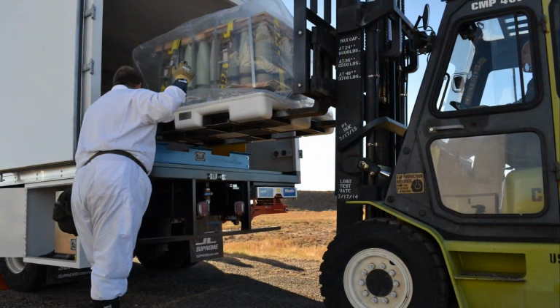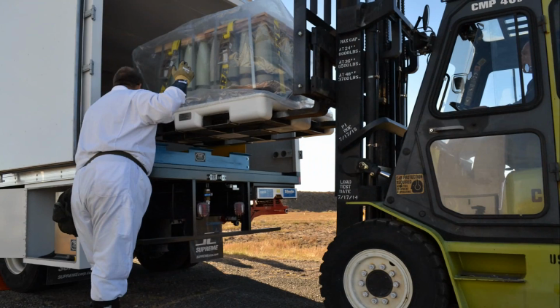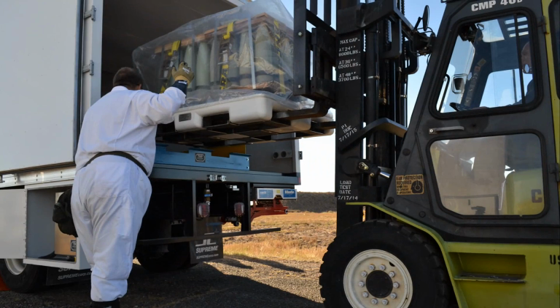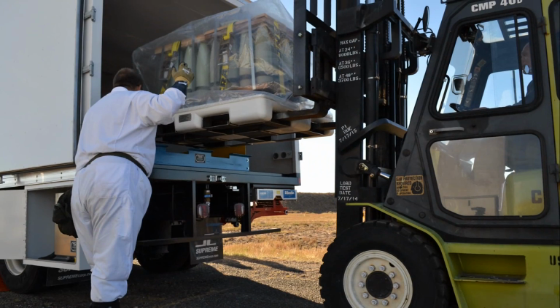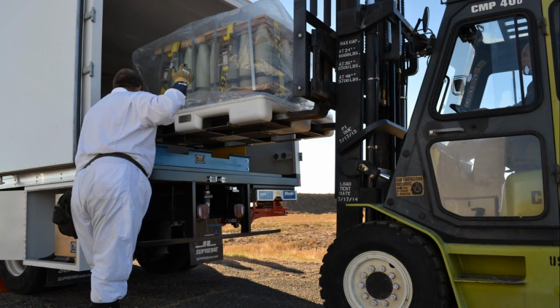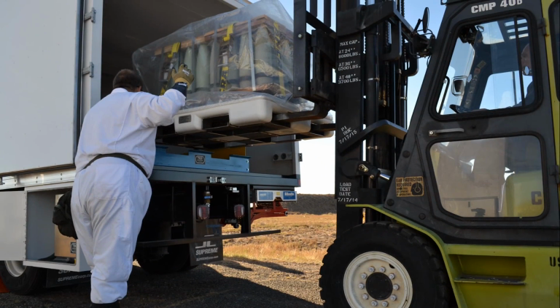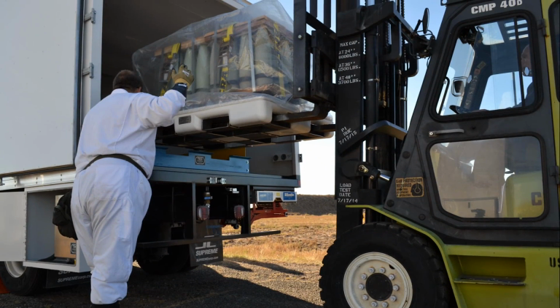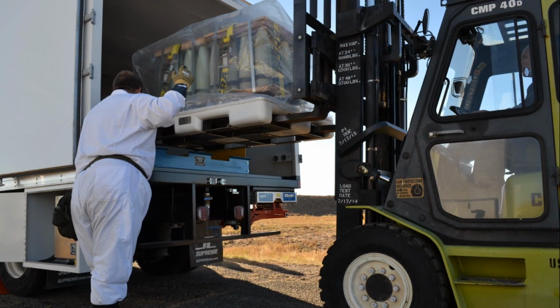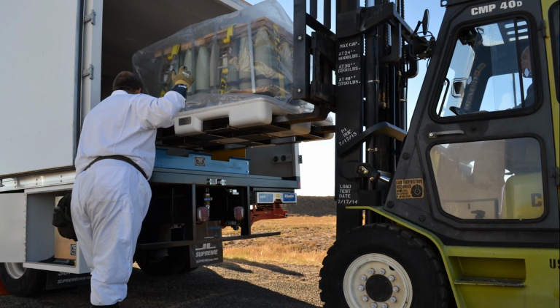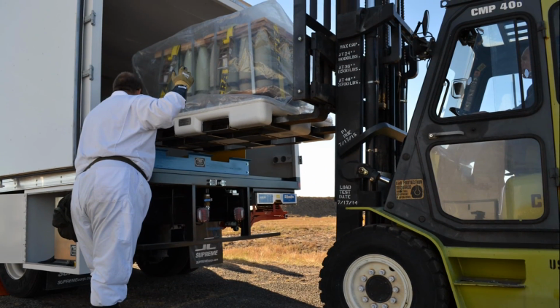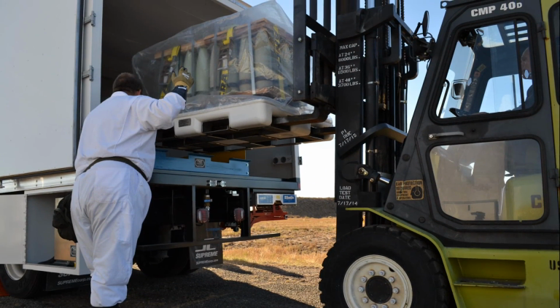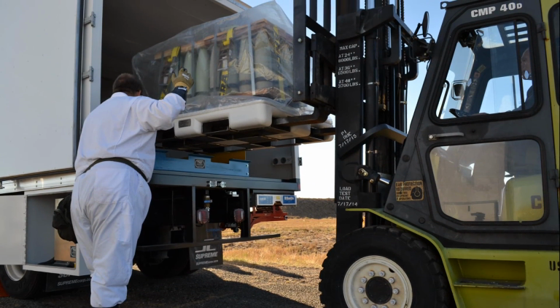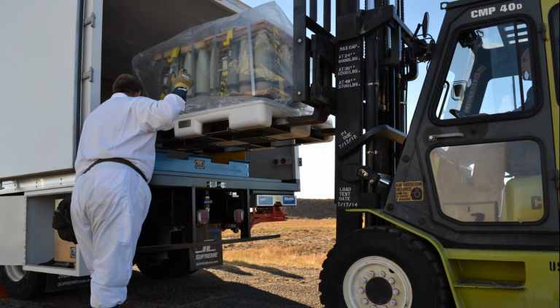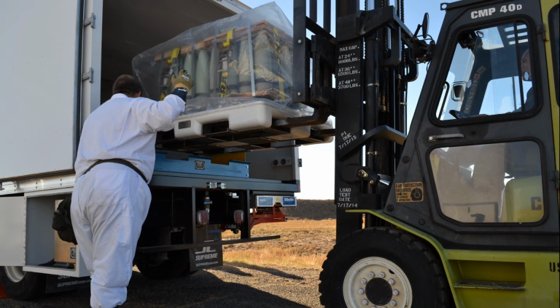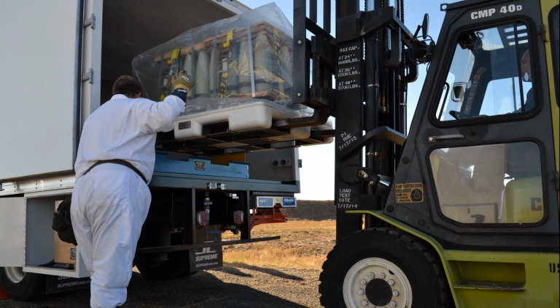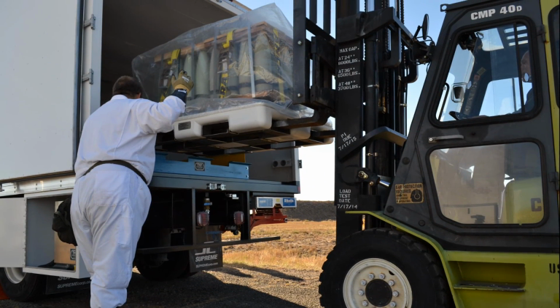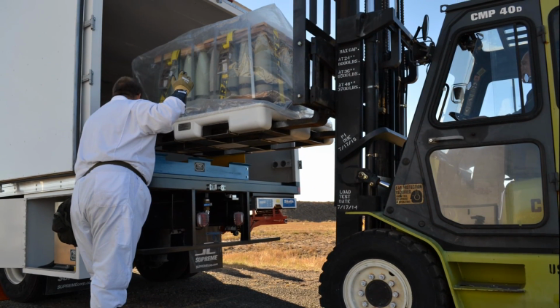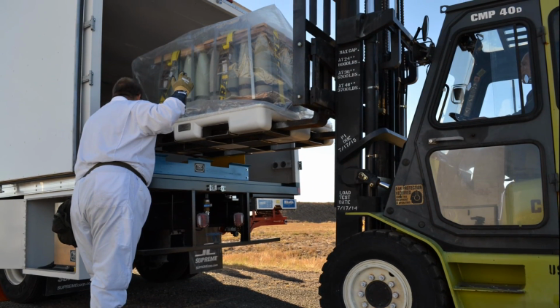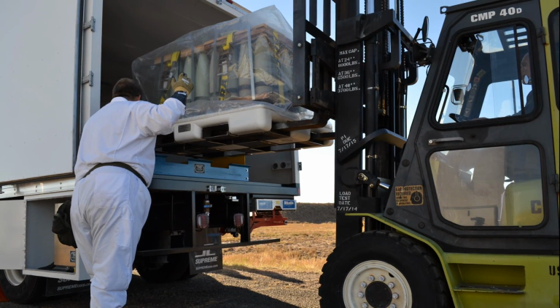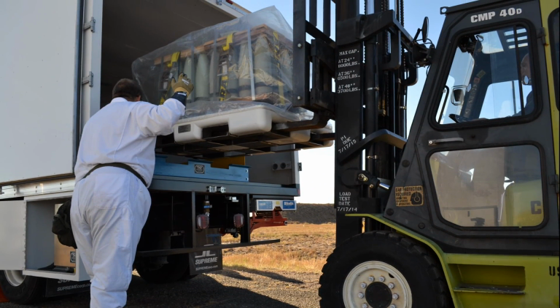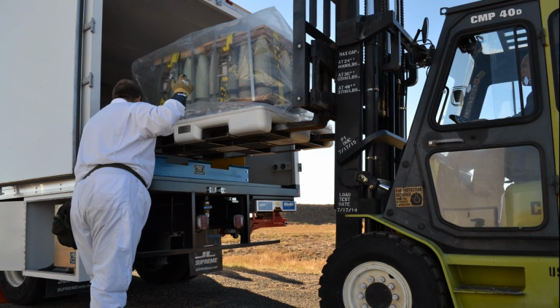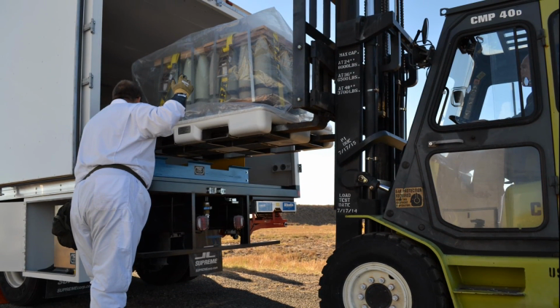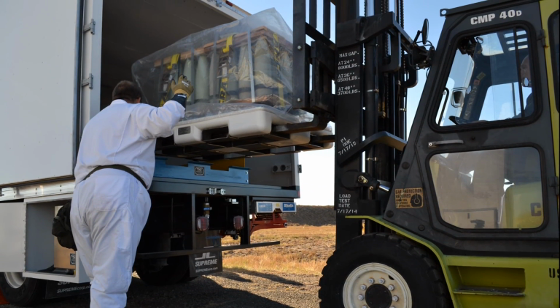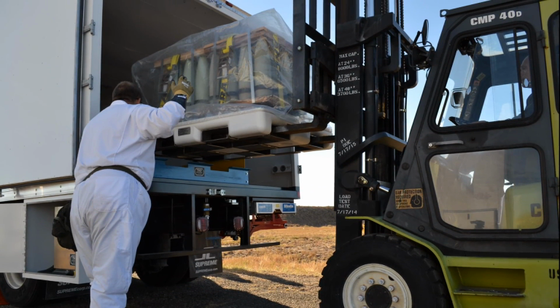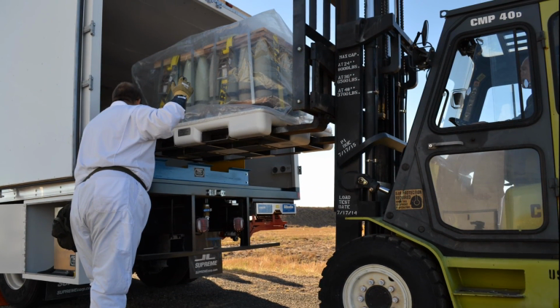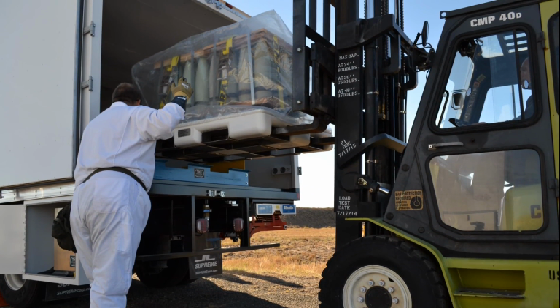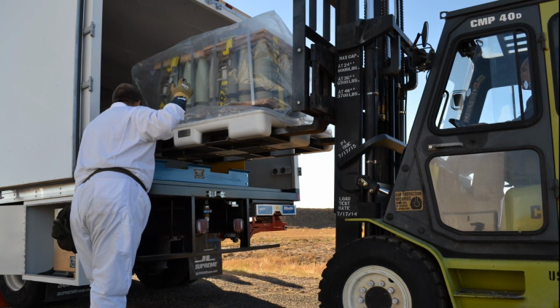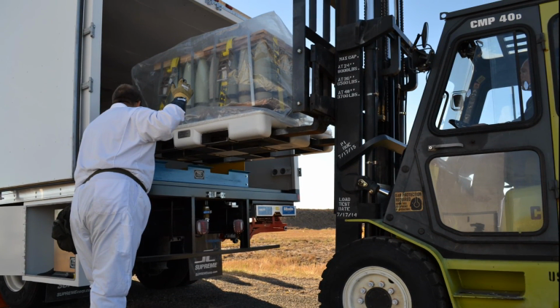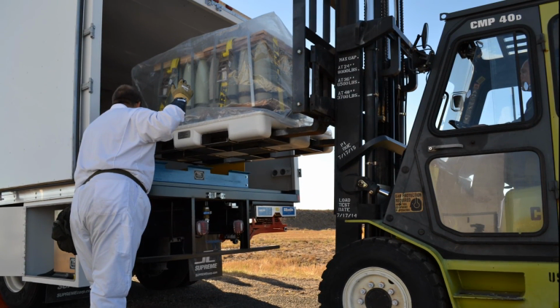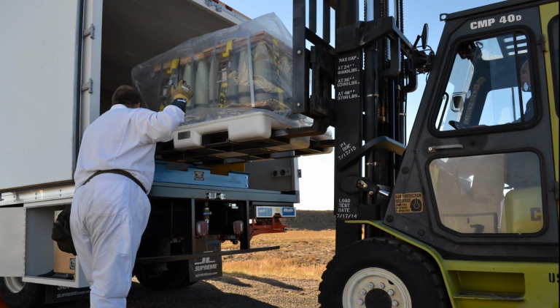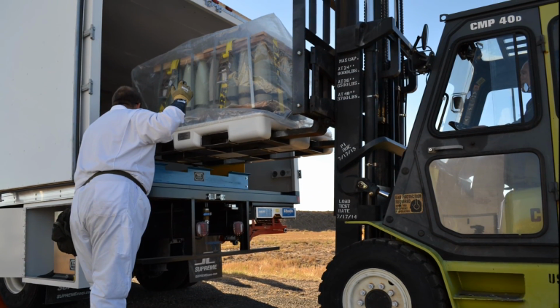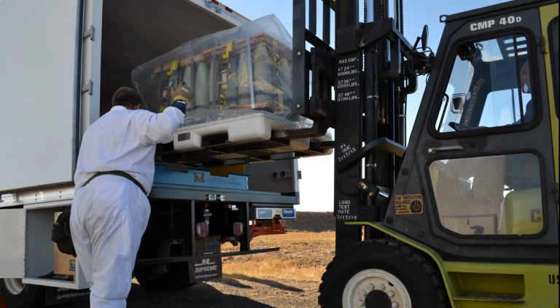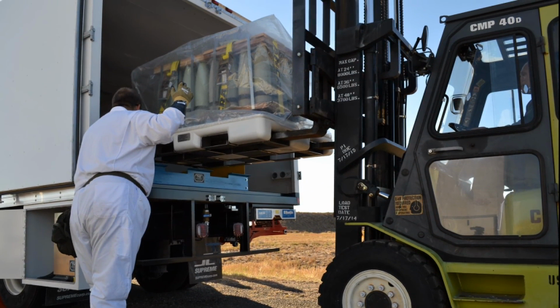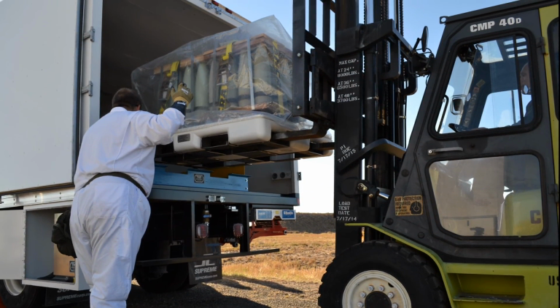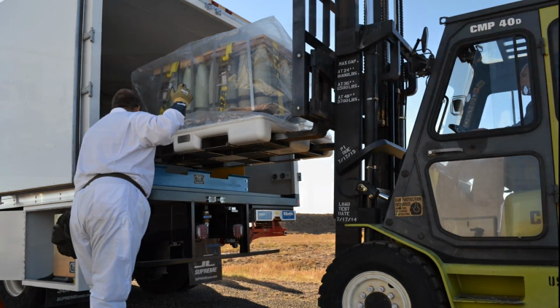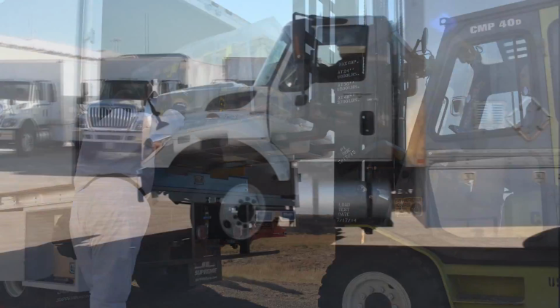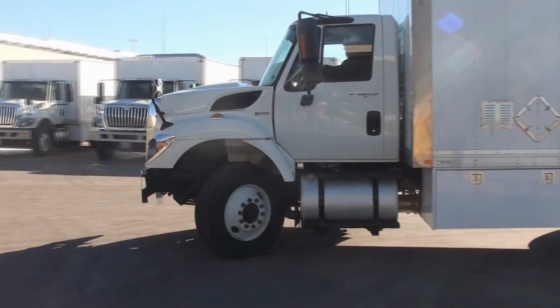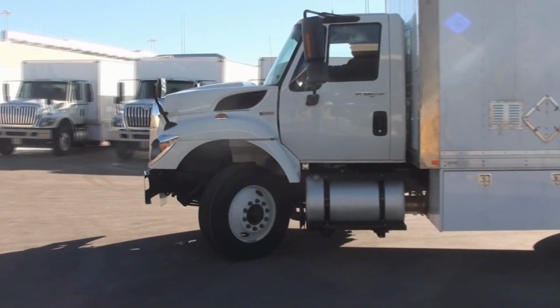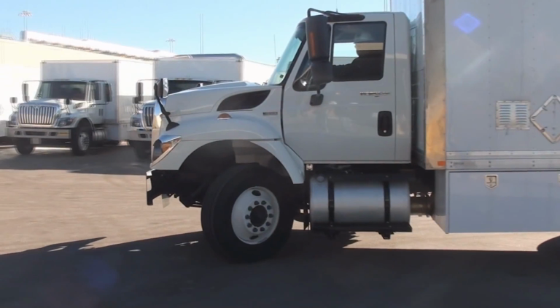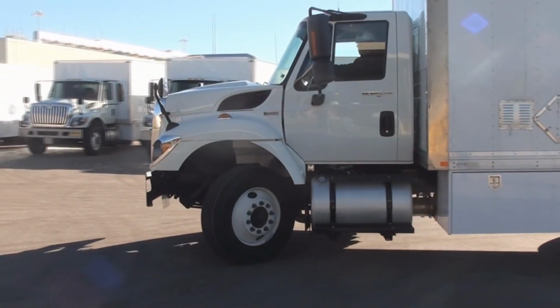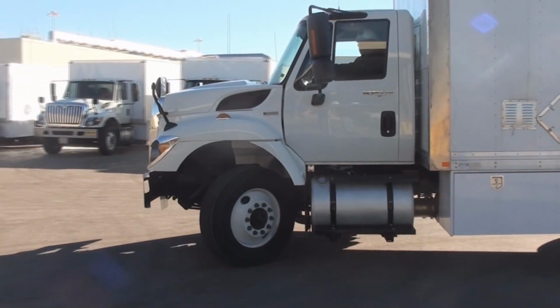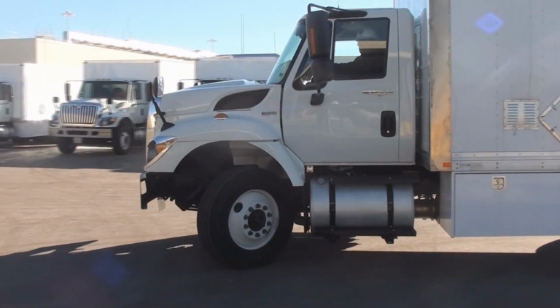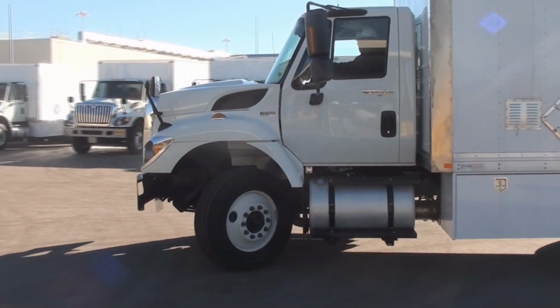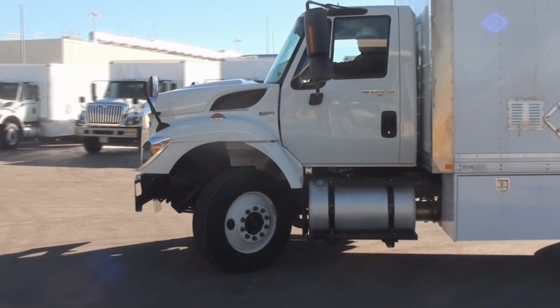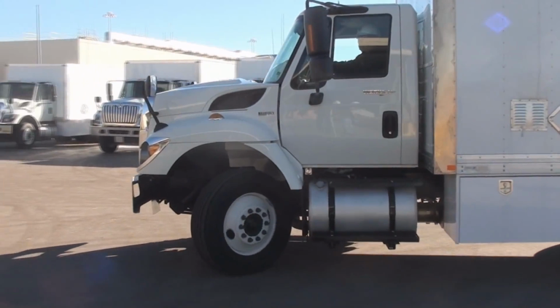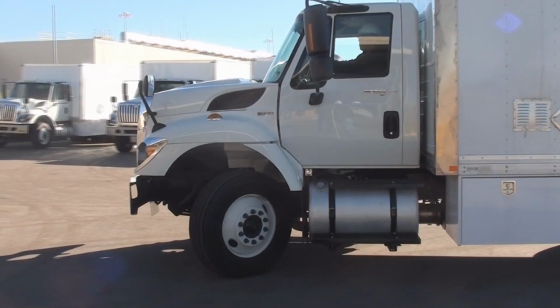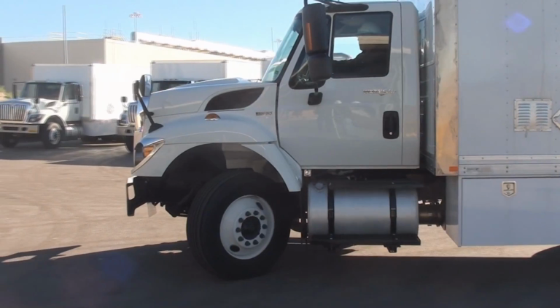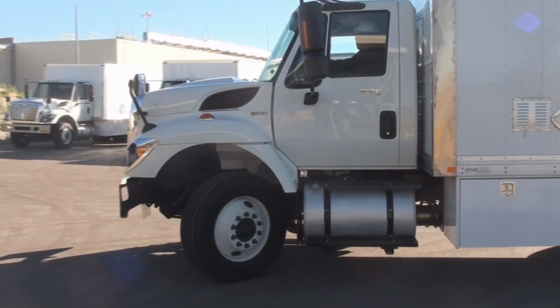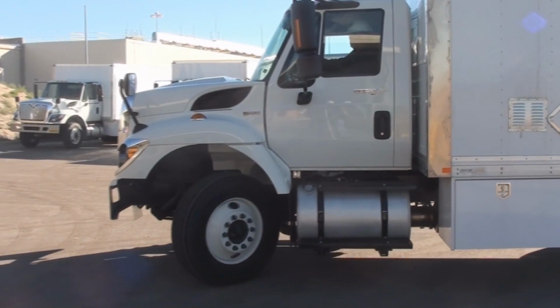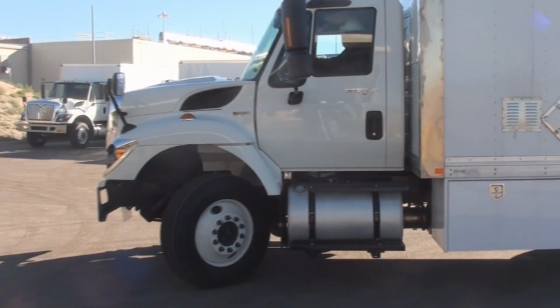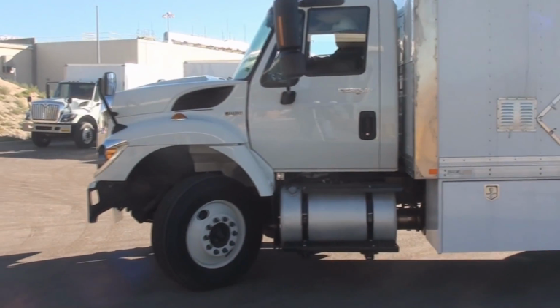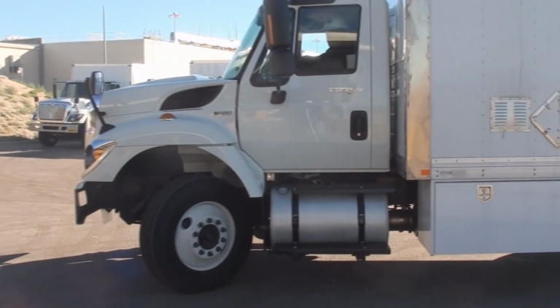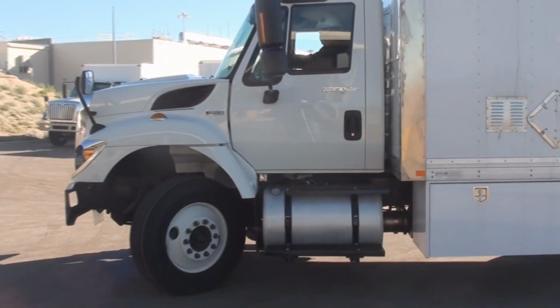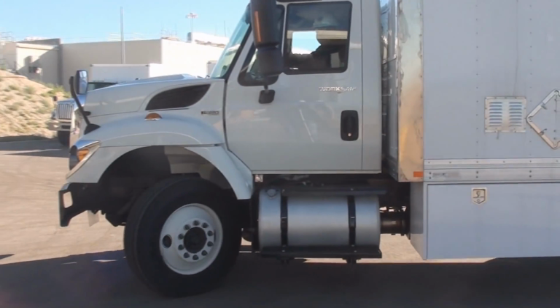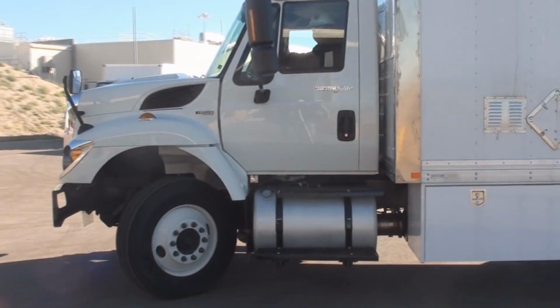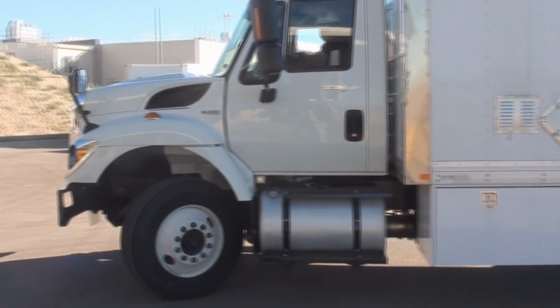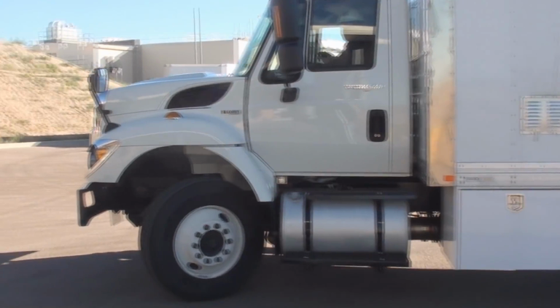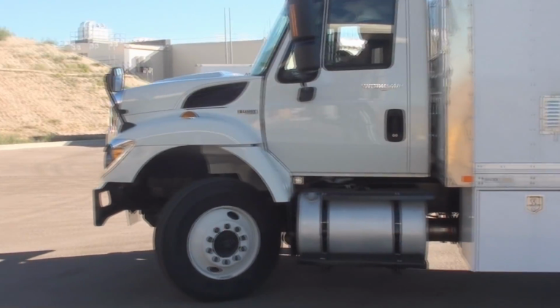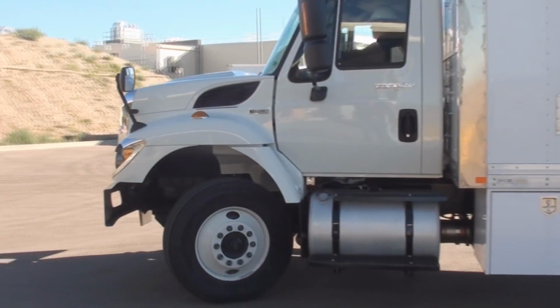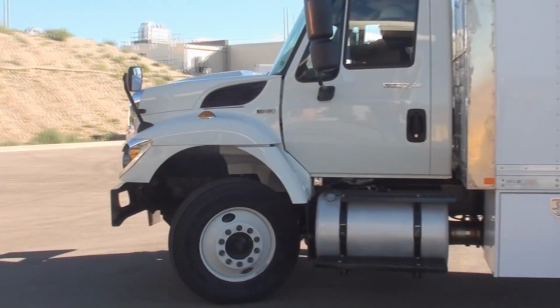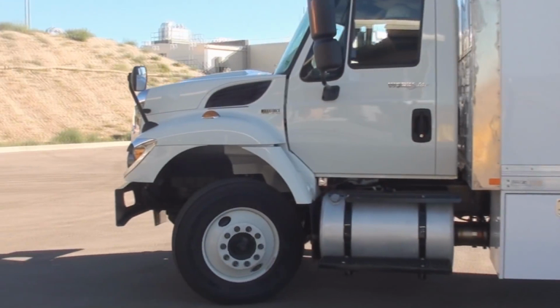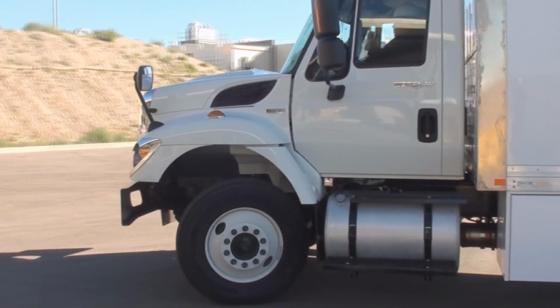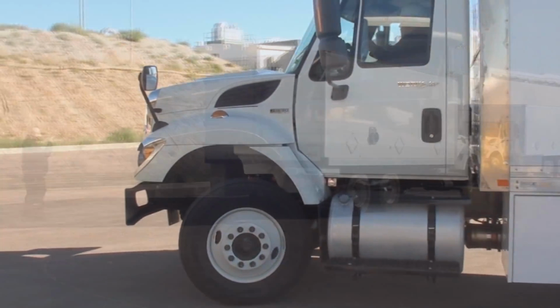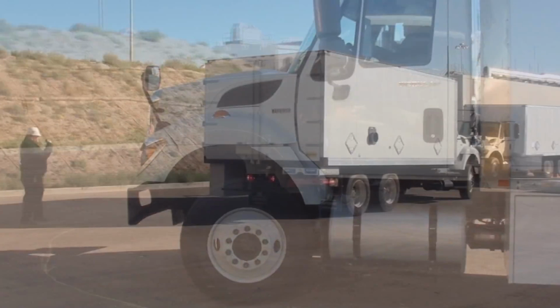The pallets will be transported to the Pueblo plant via a modified ammunition vehicle — transport vans specially engineered to move the special cargo.